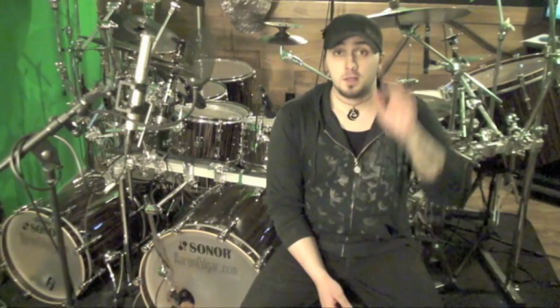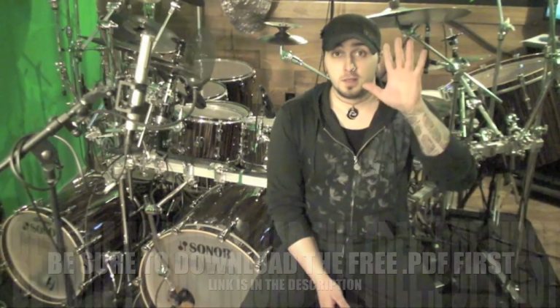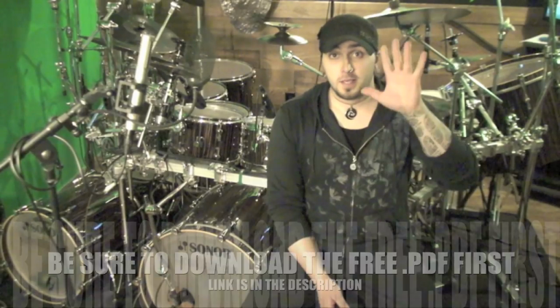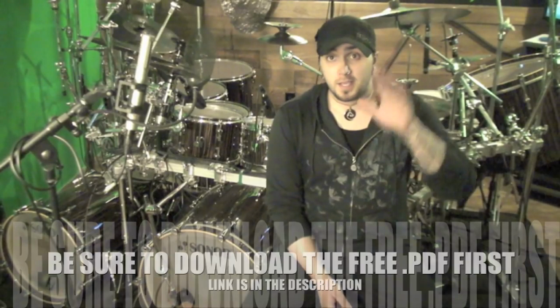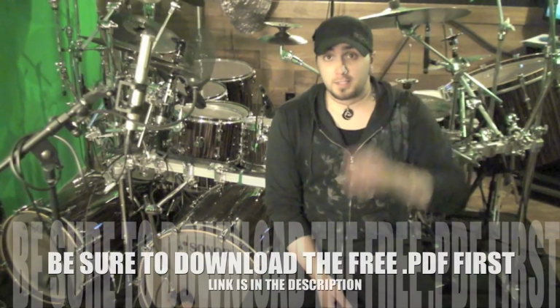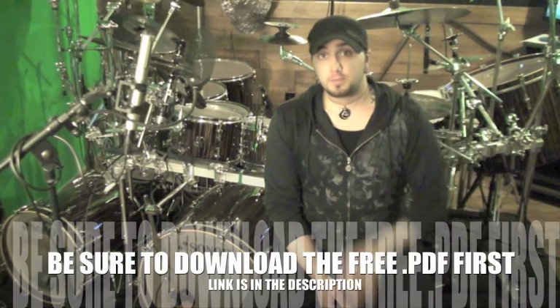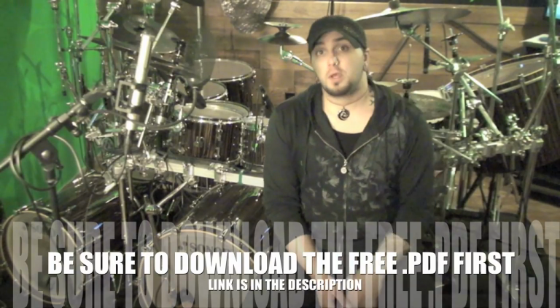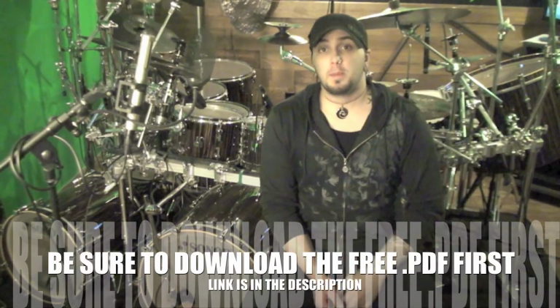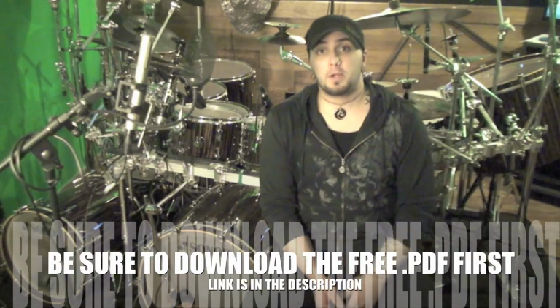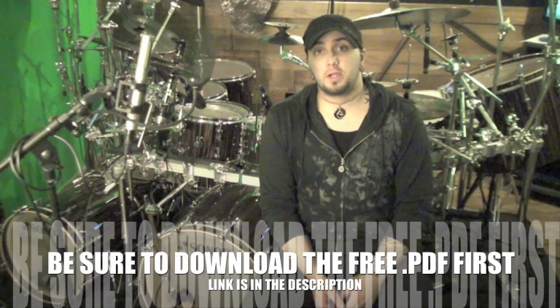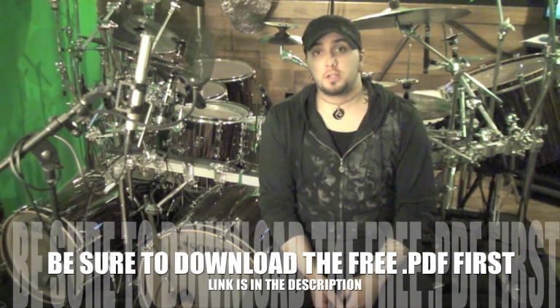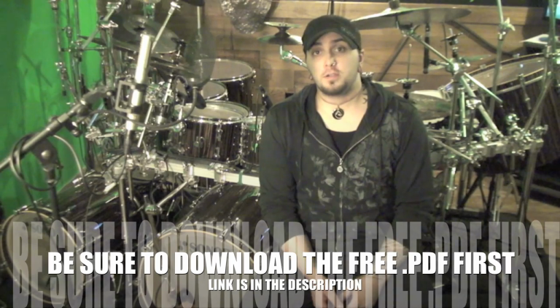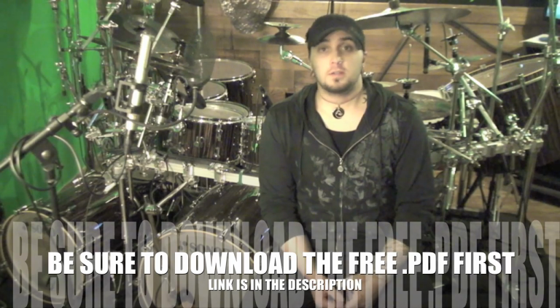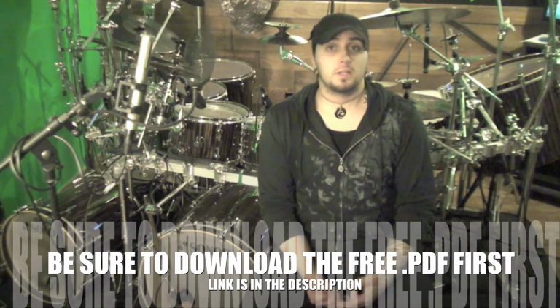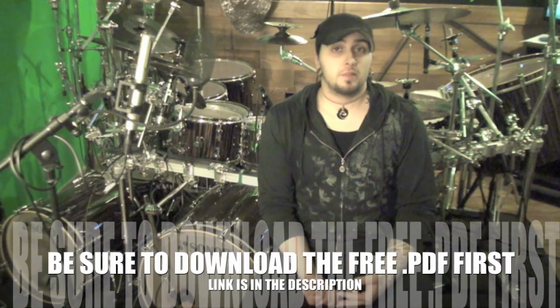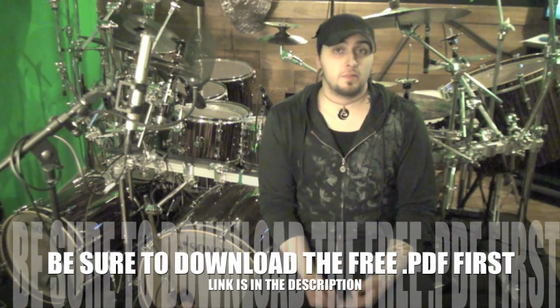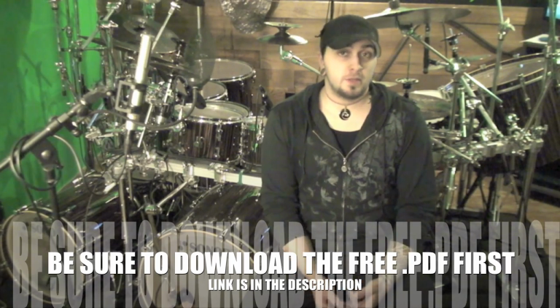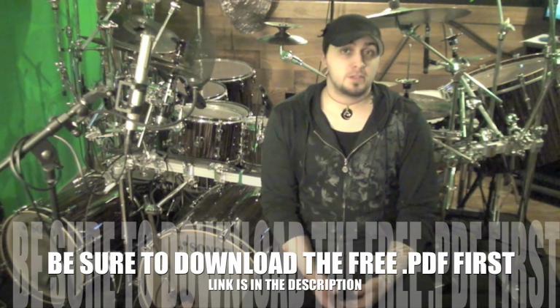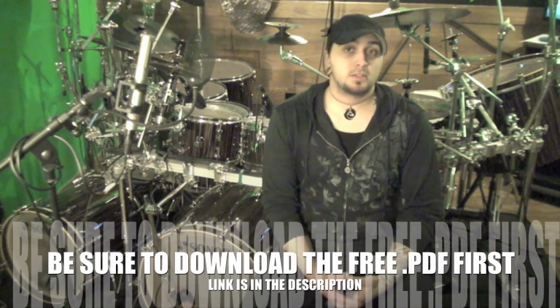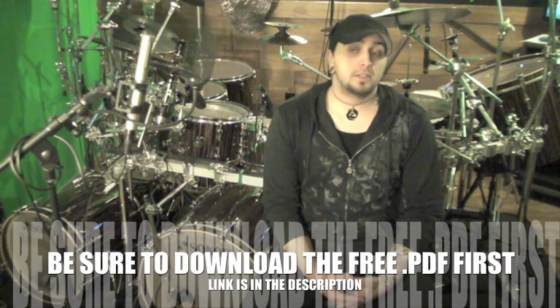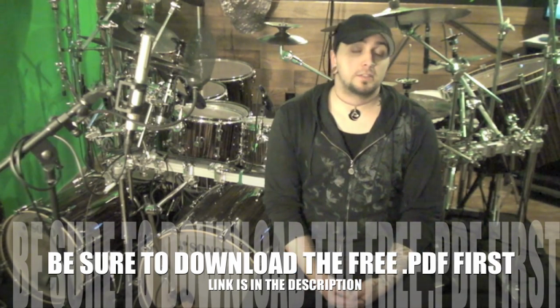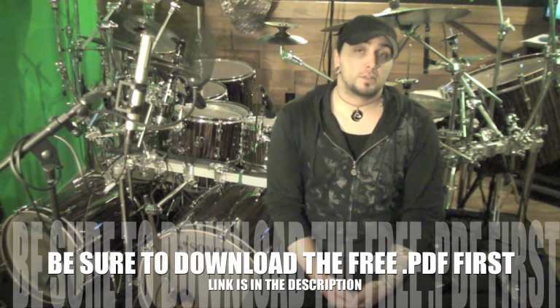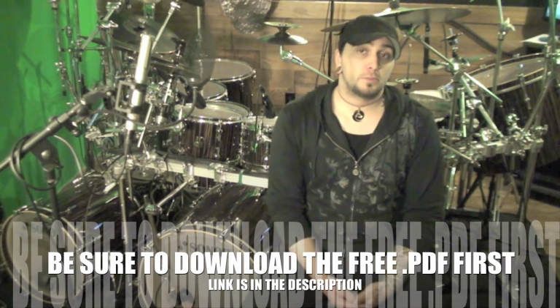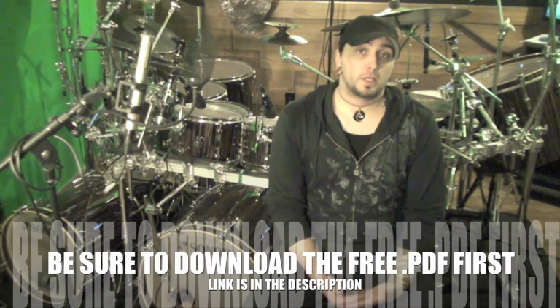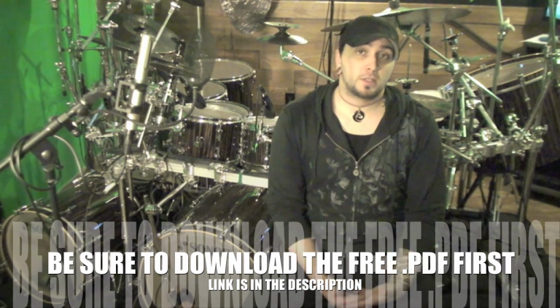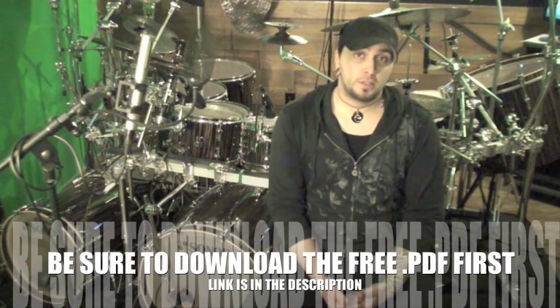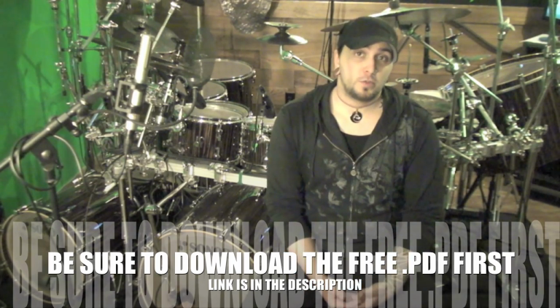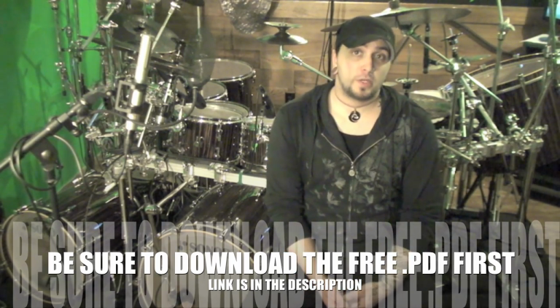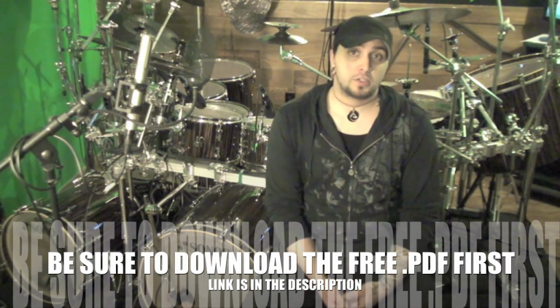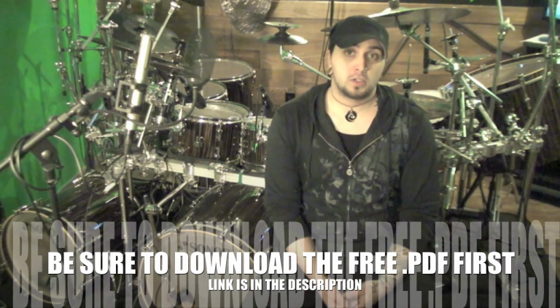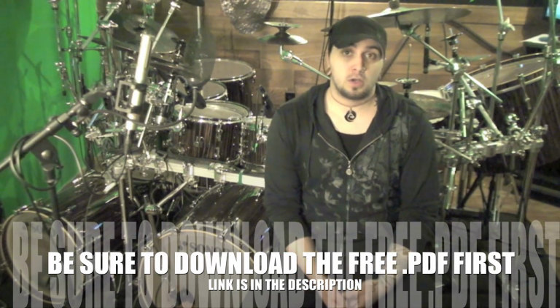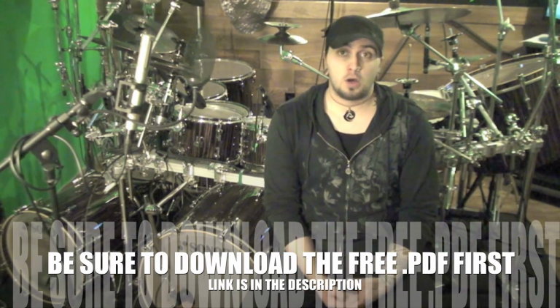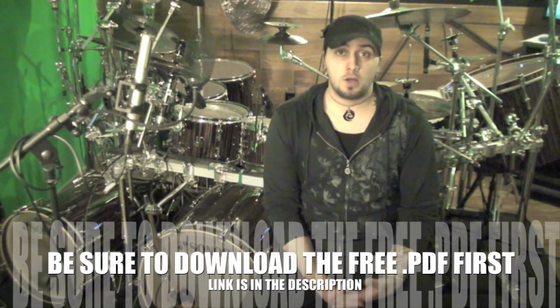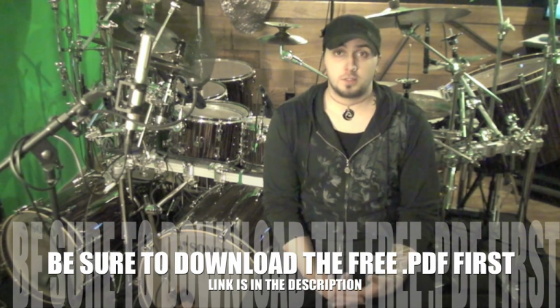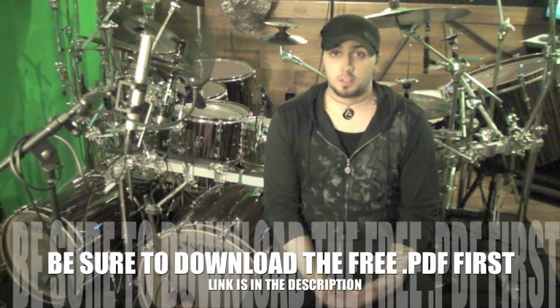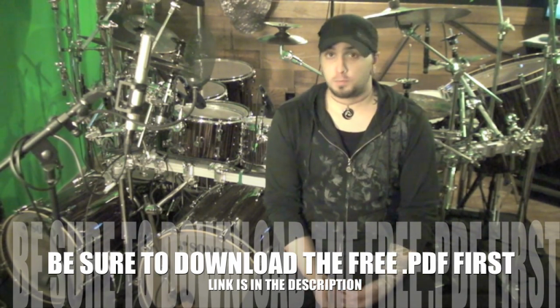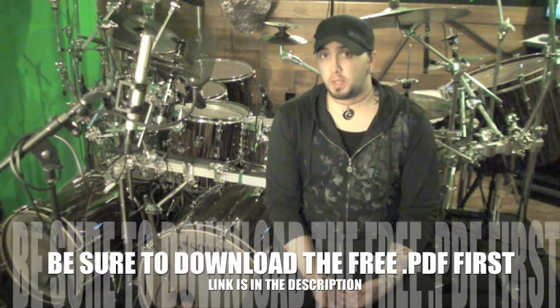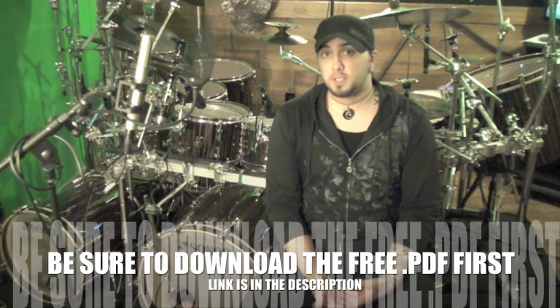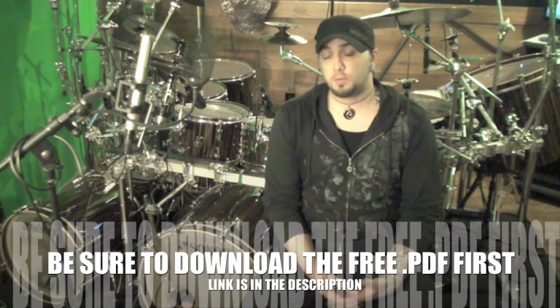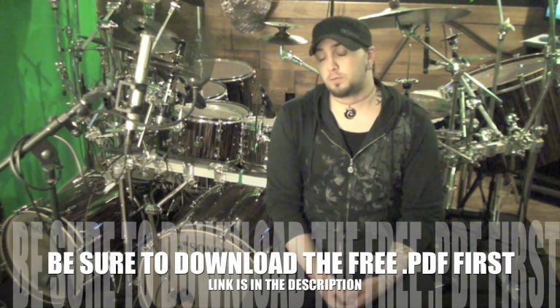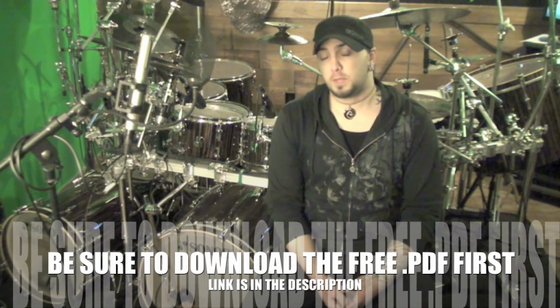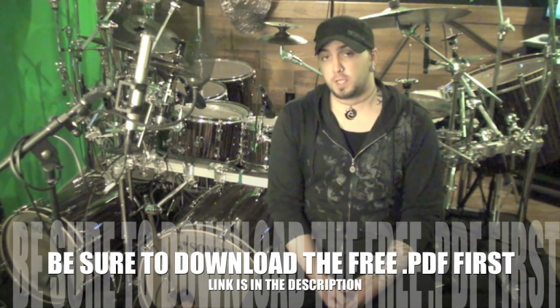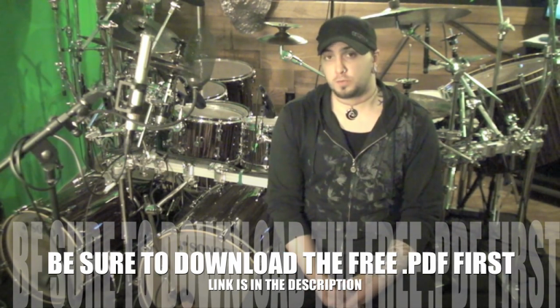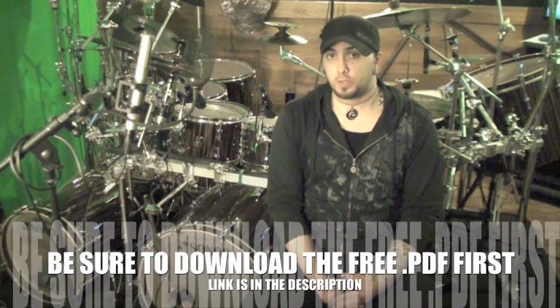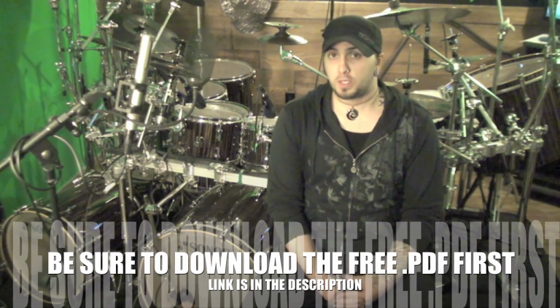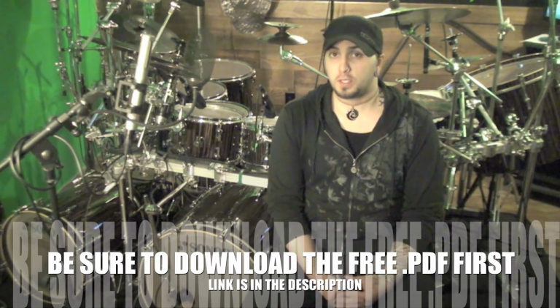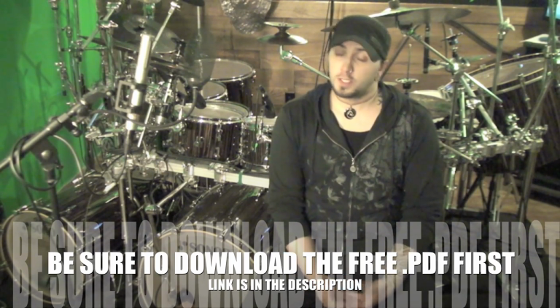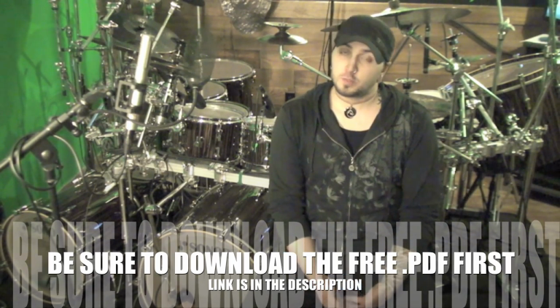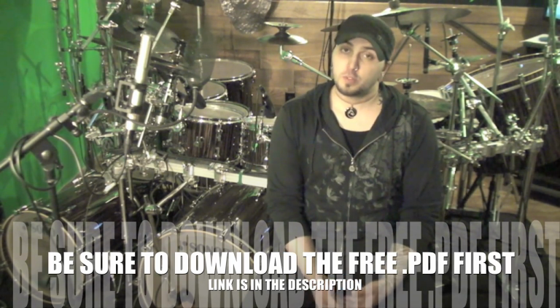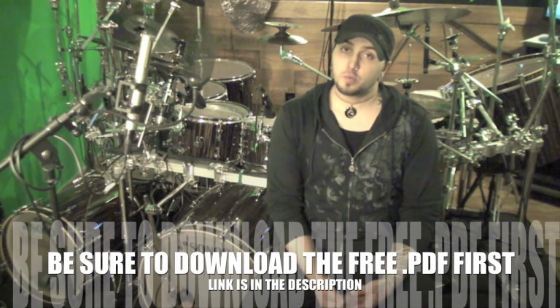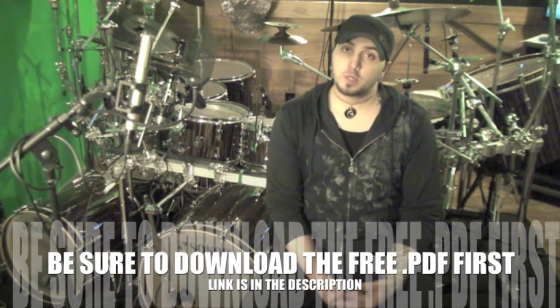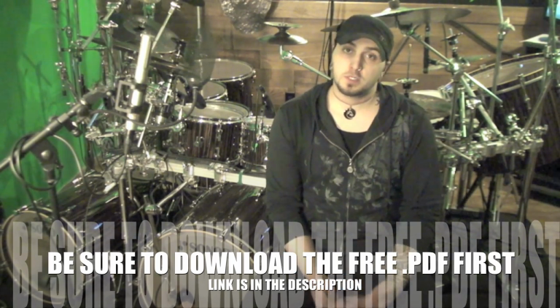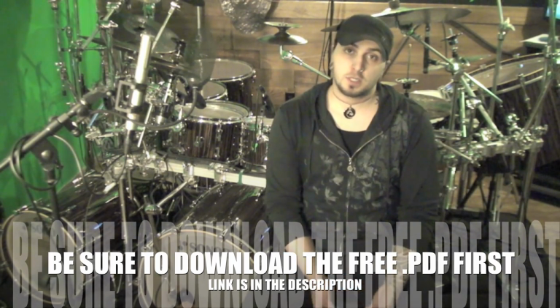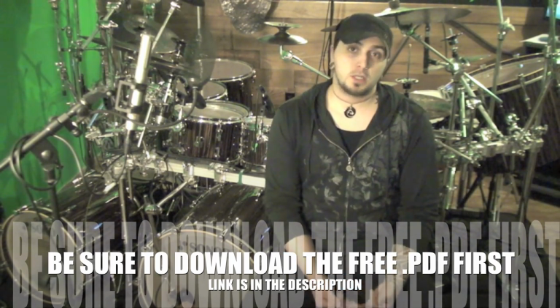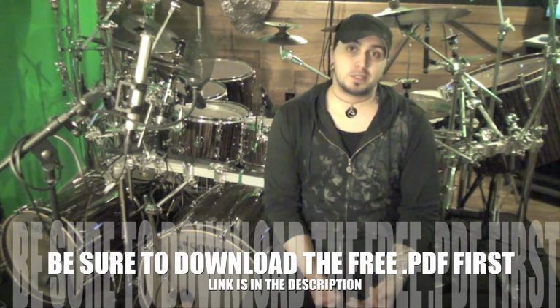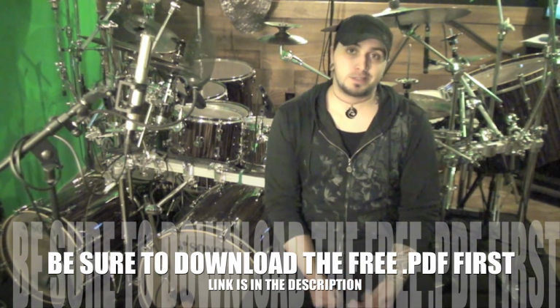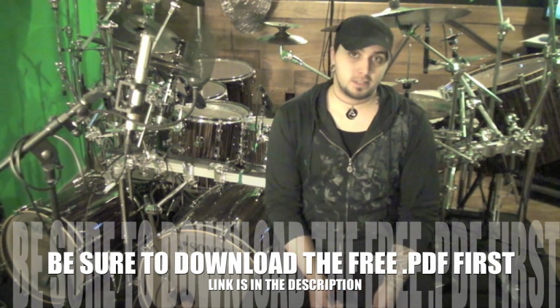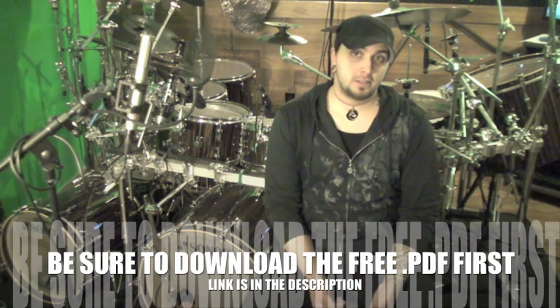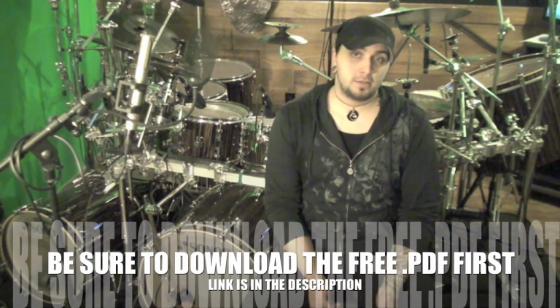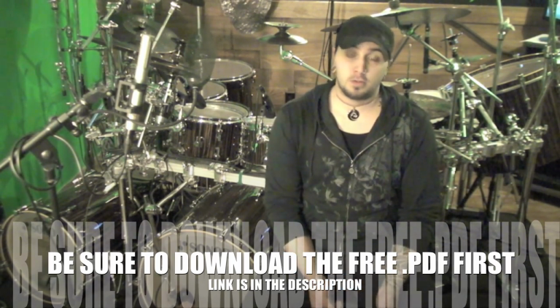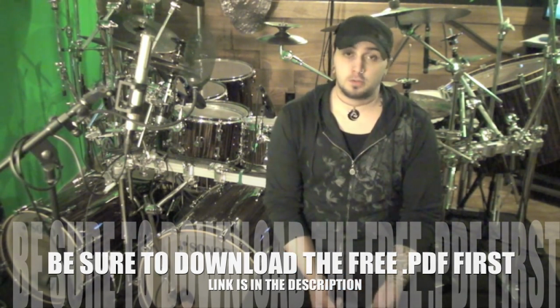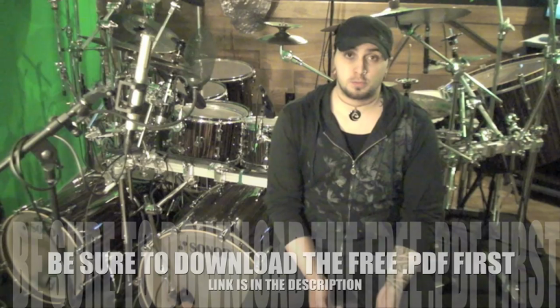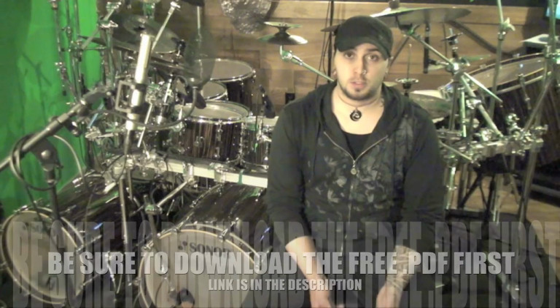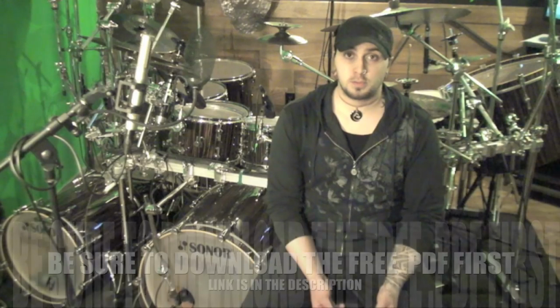Hey guys, I'm Aaron Edgar and this is going to be a continuation on Displacement from last week. This week we're going to take a look at 16th note displacement.